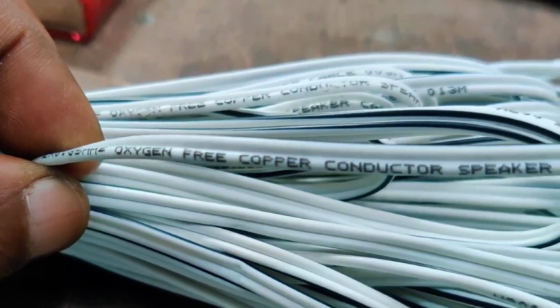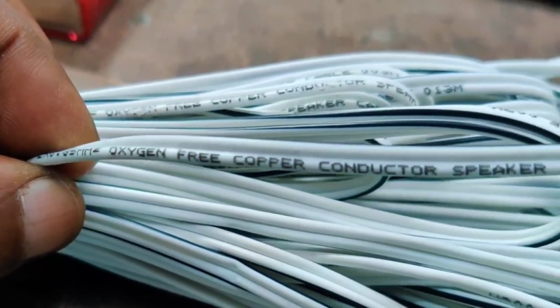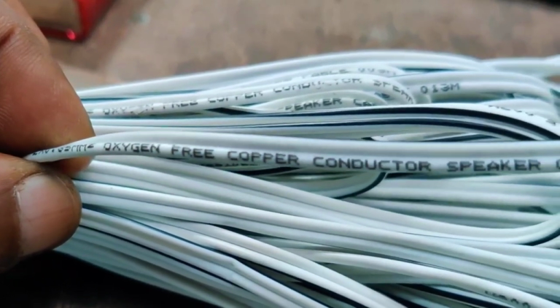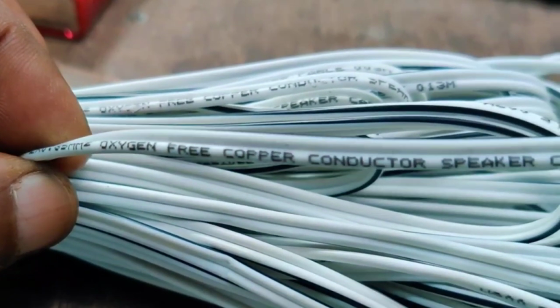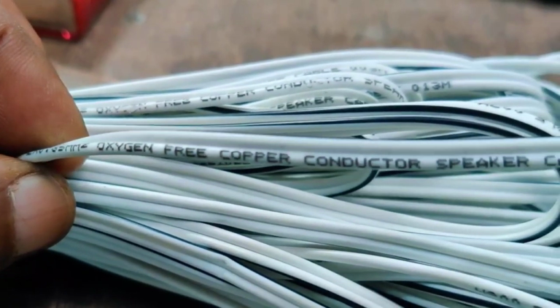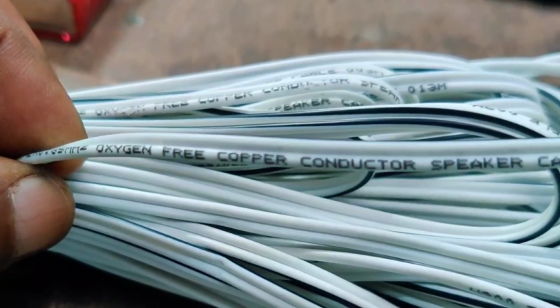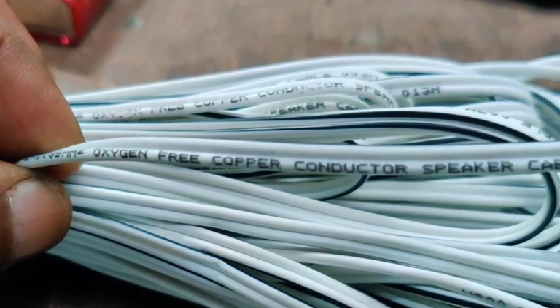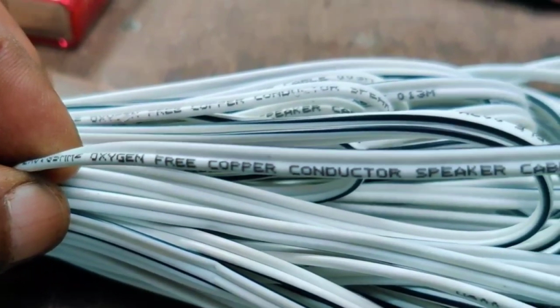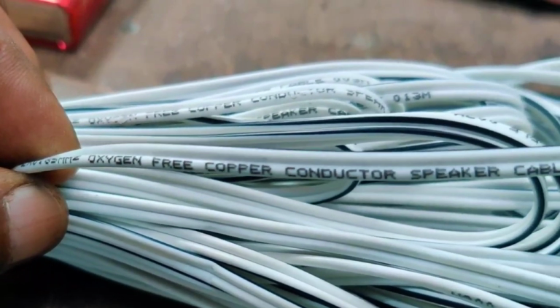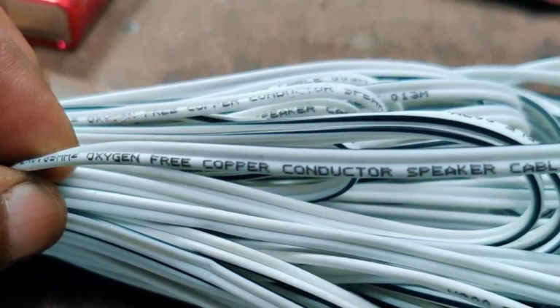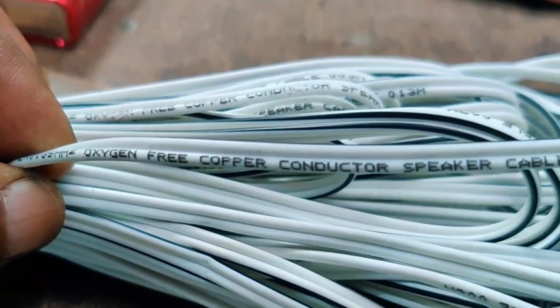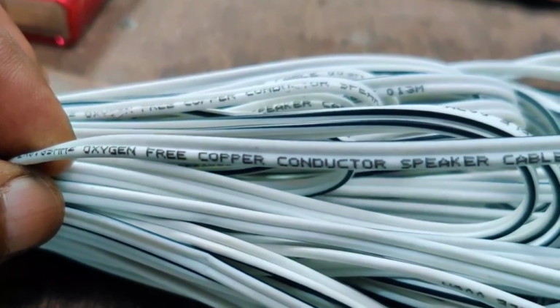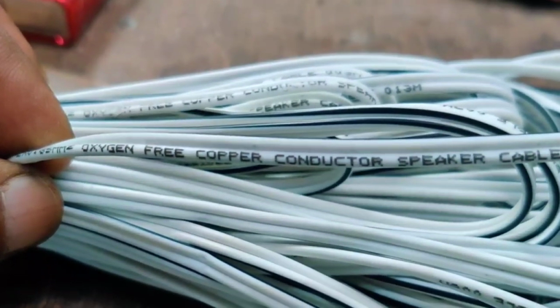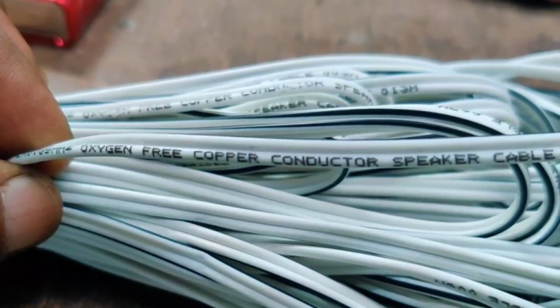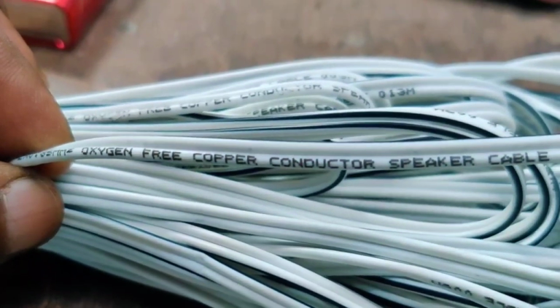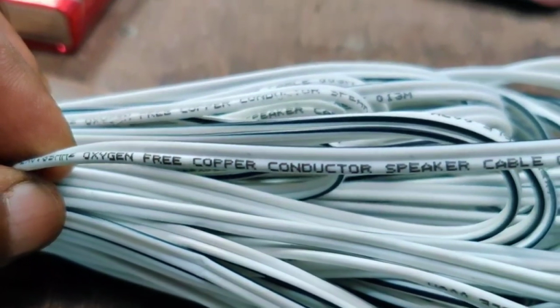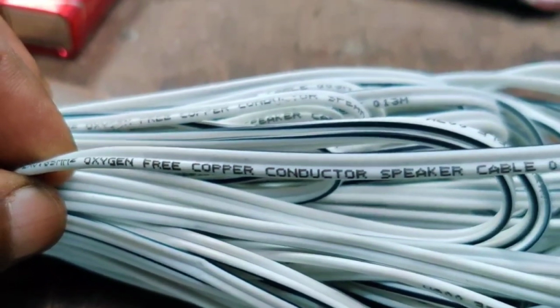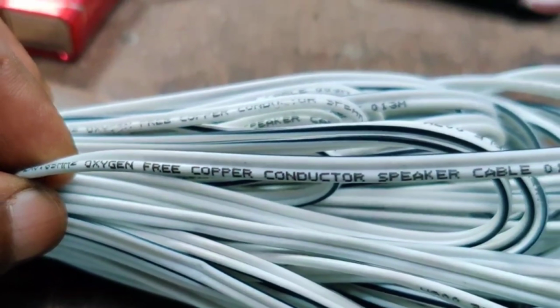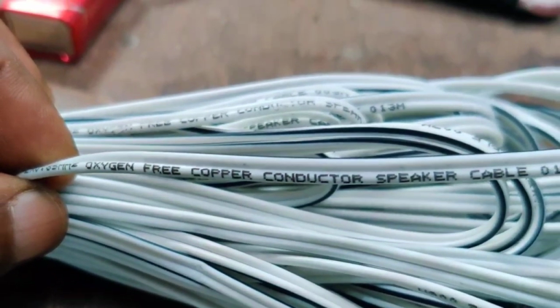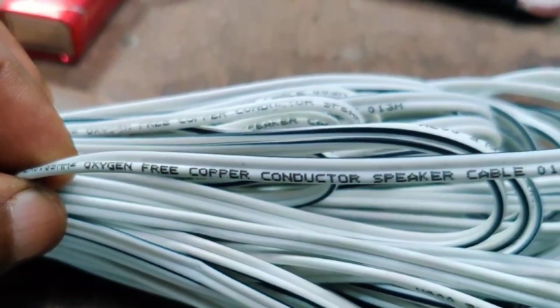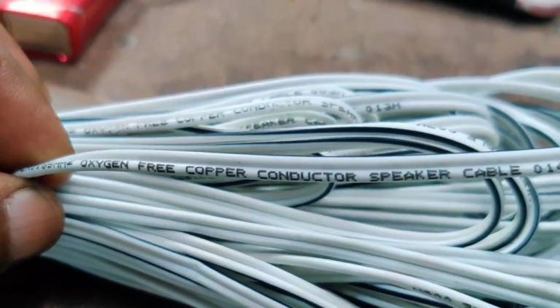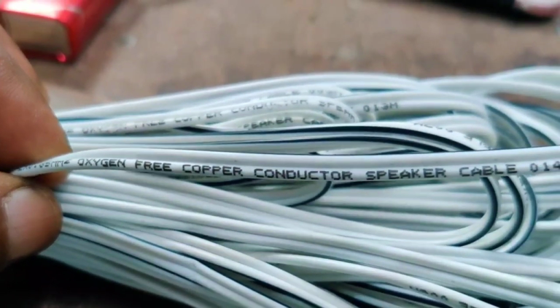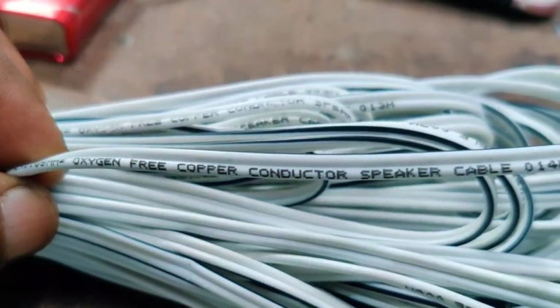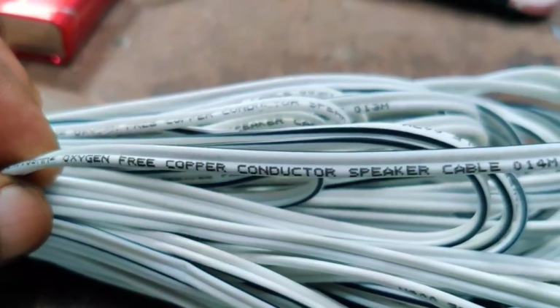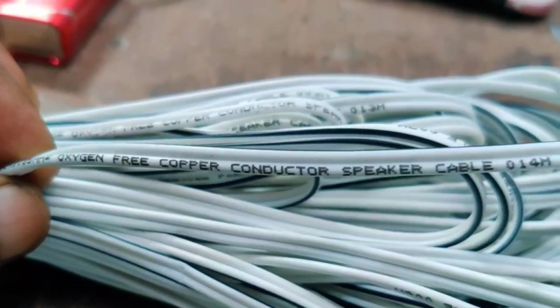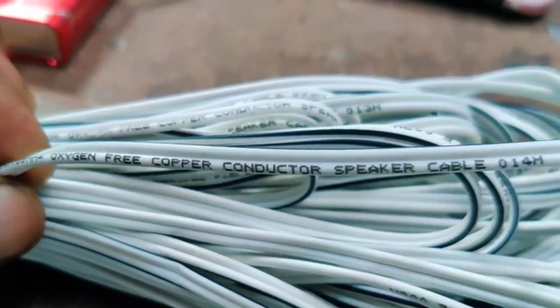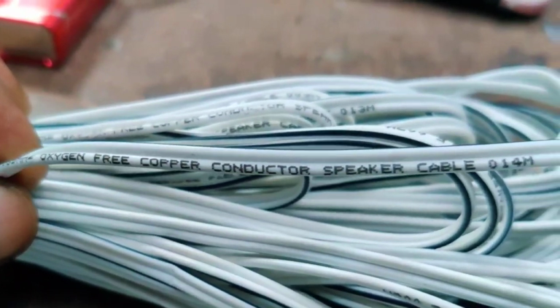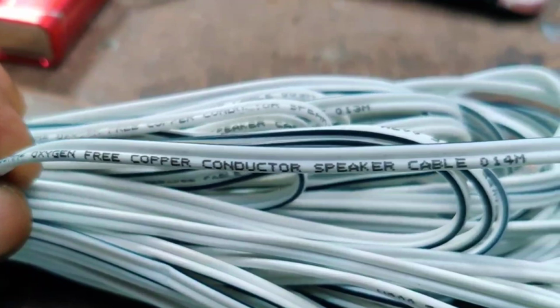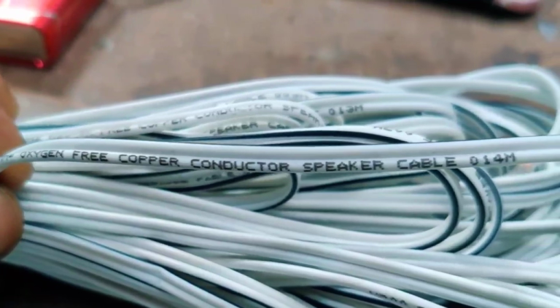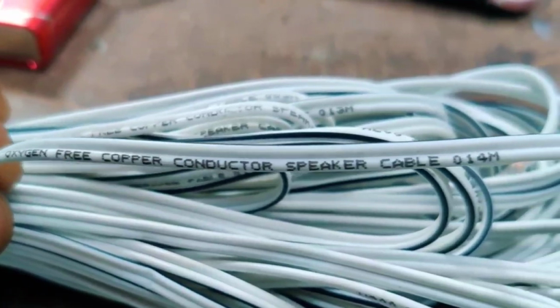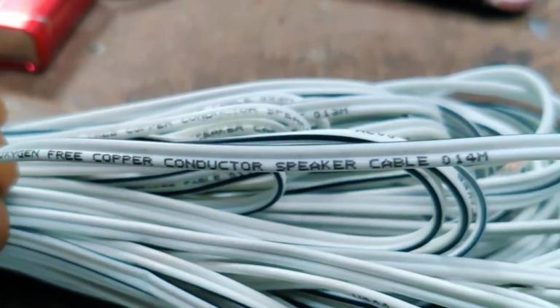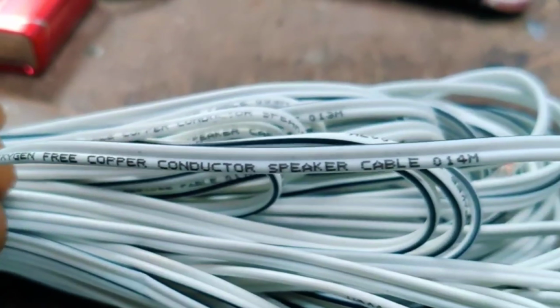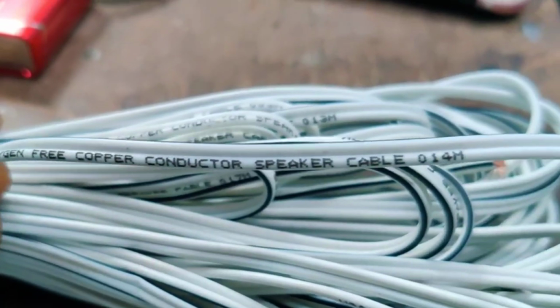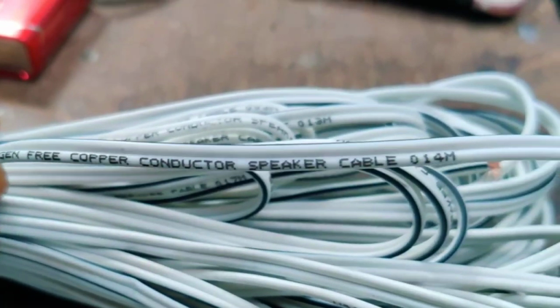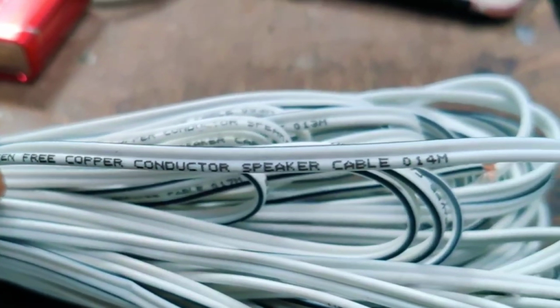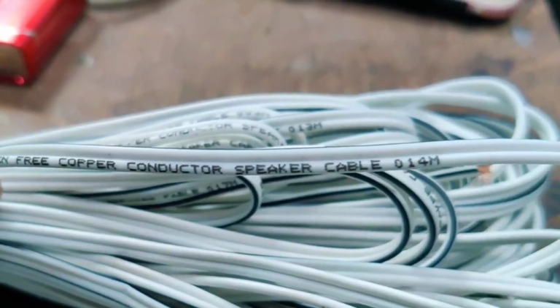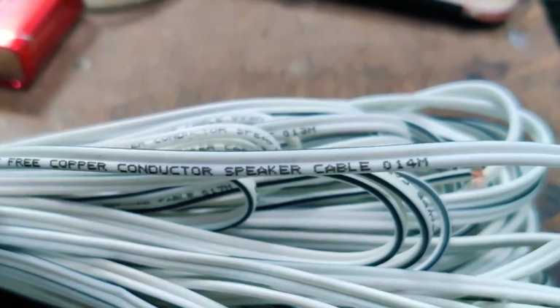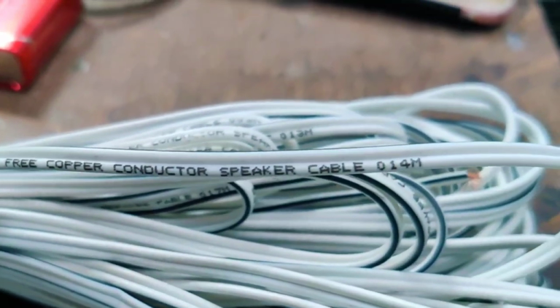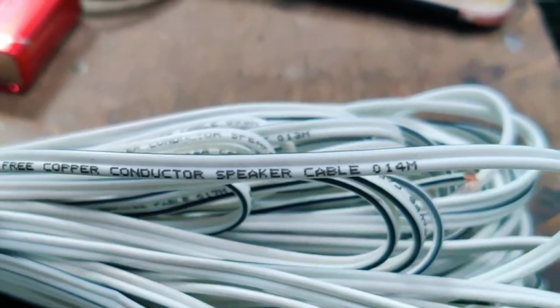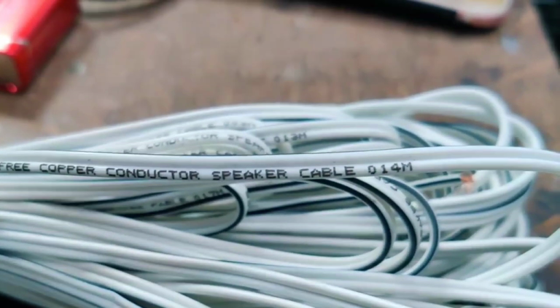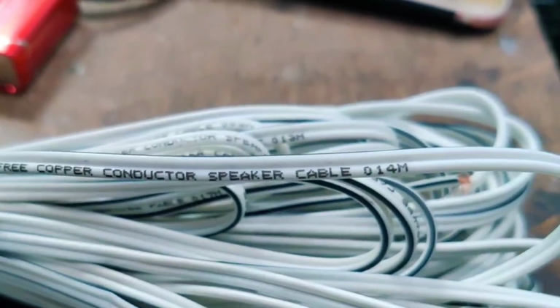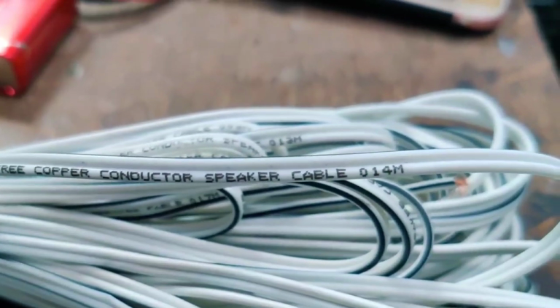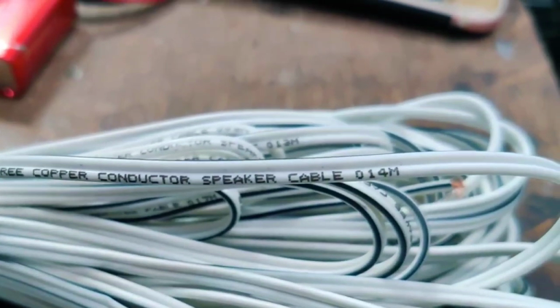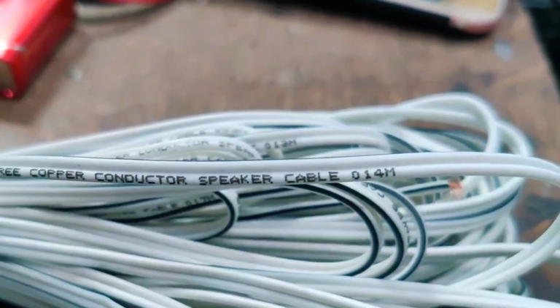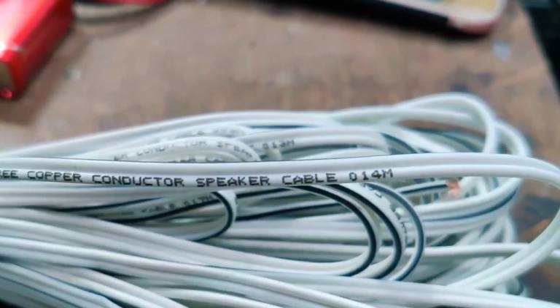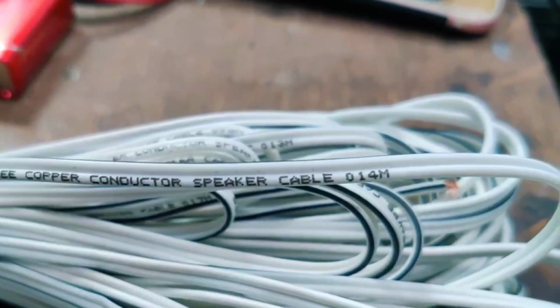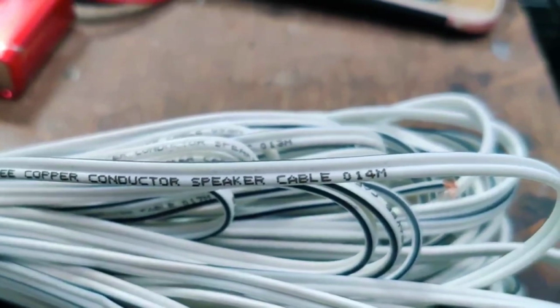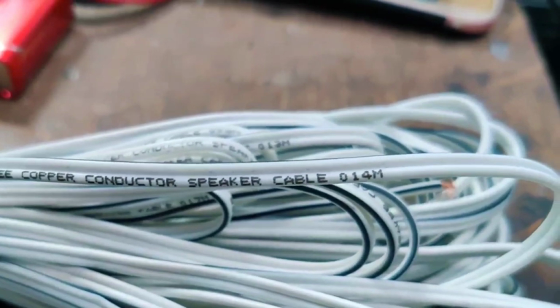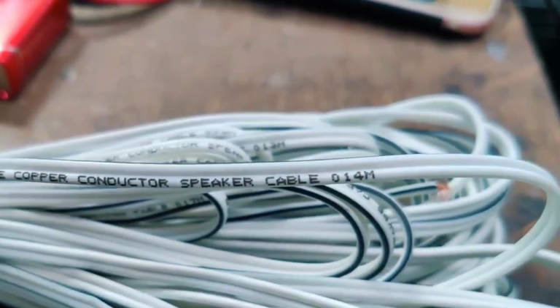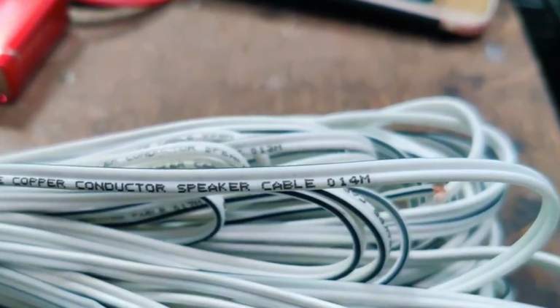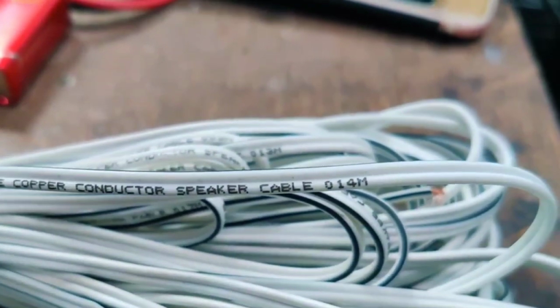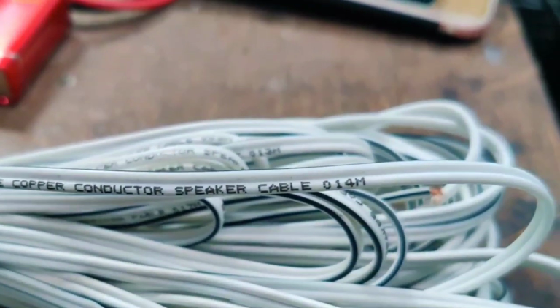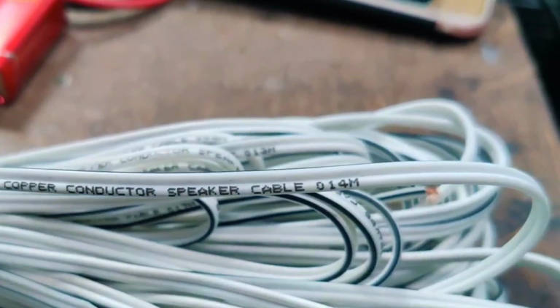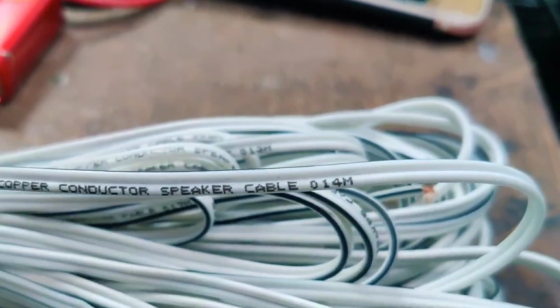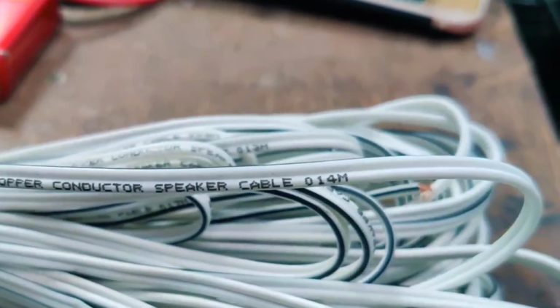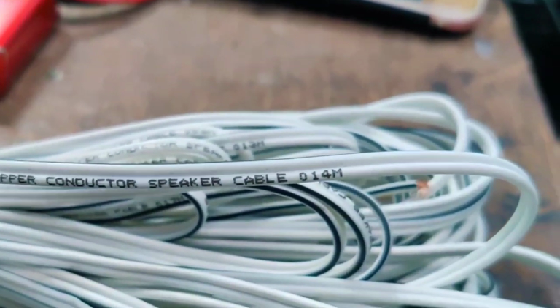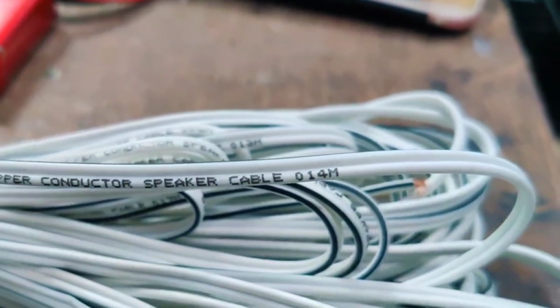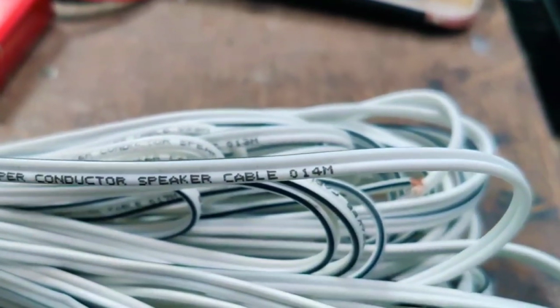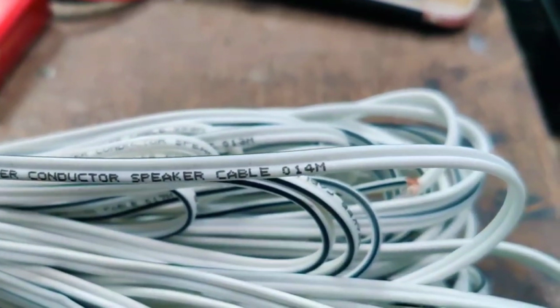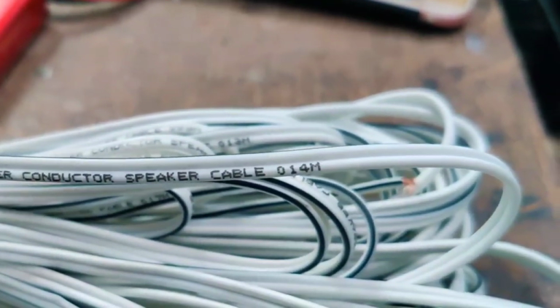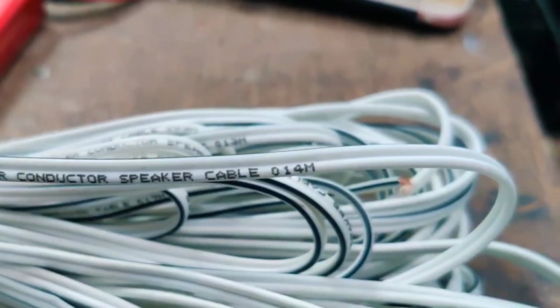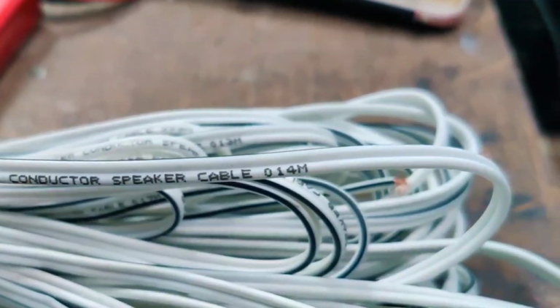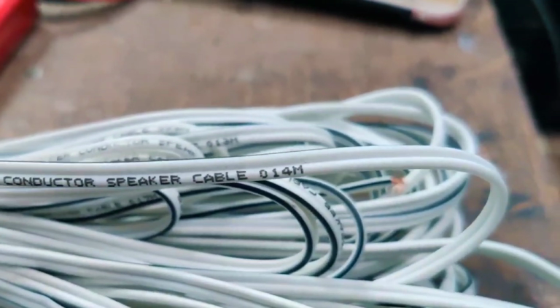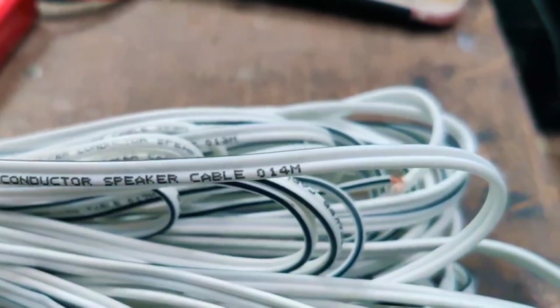It is a 0.35mm free copper conductor speaker cable with full specifications.